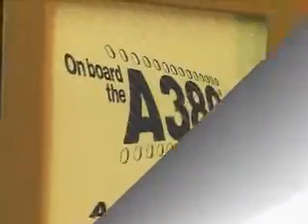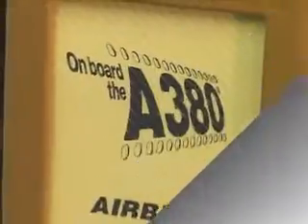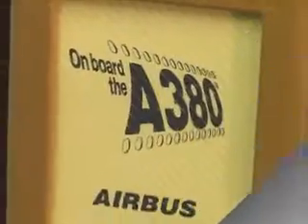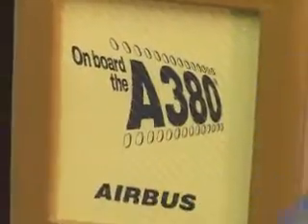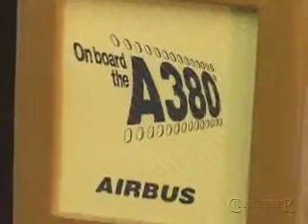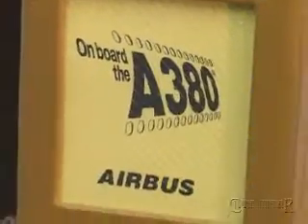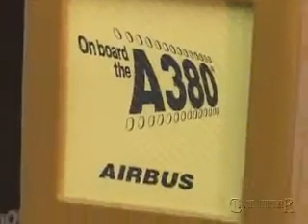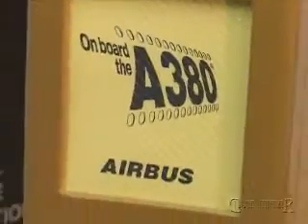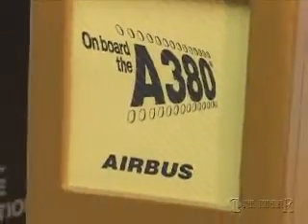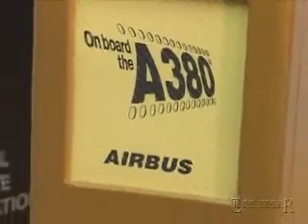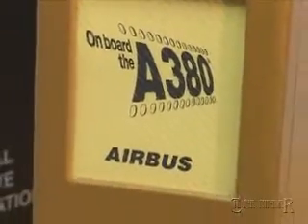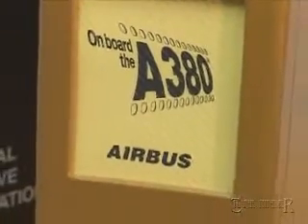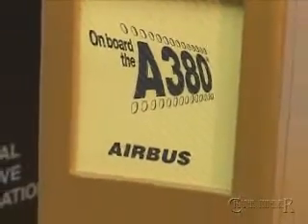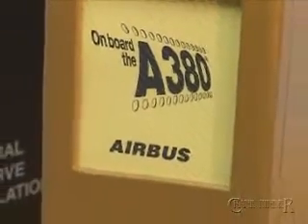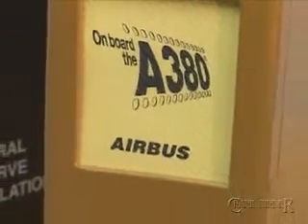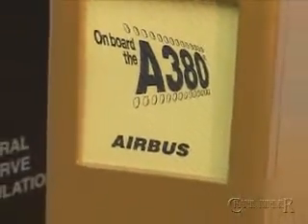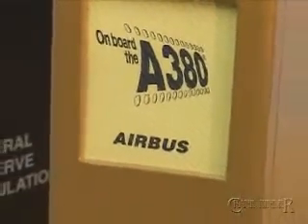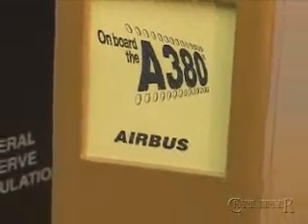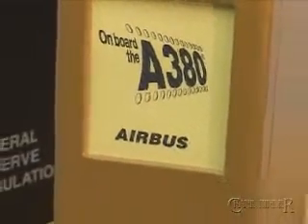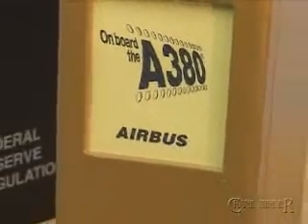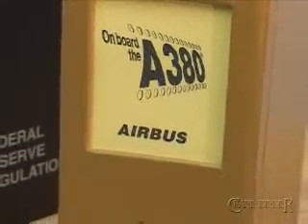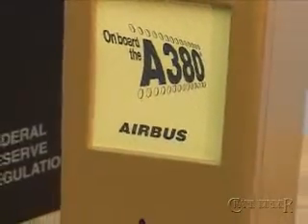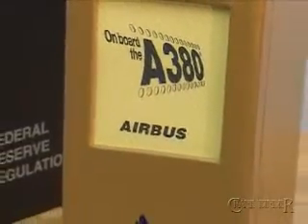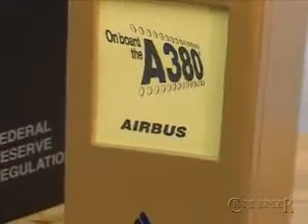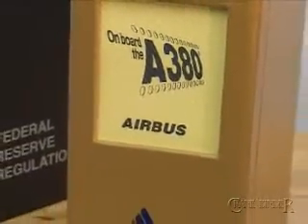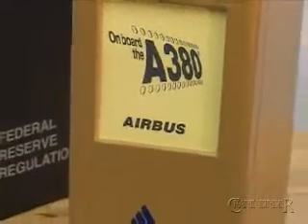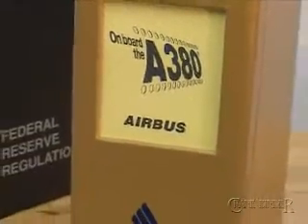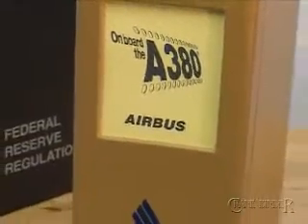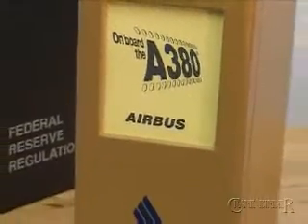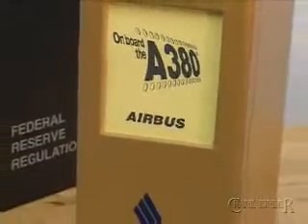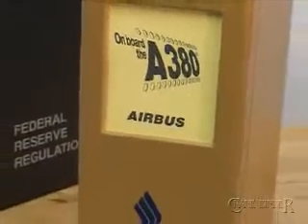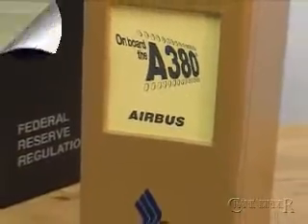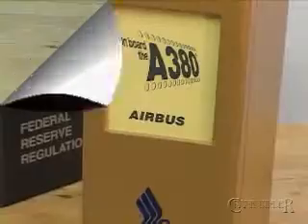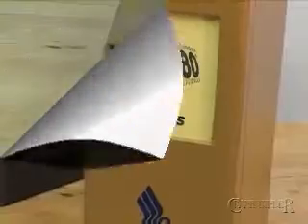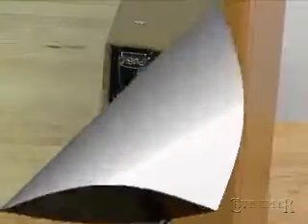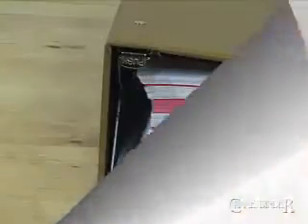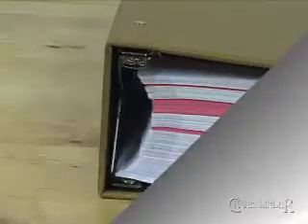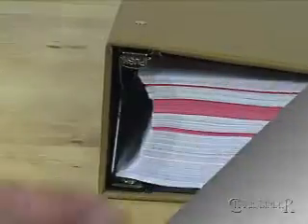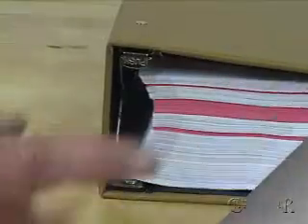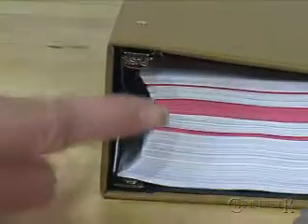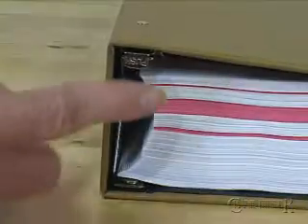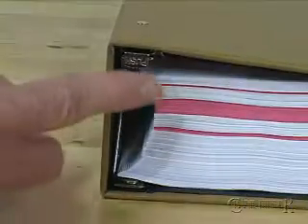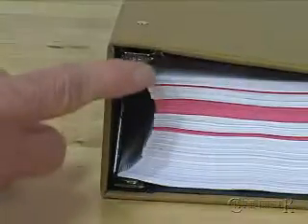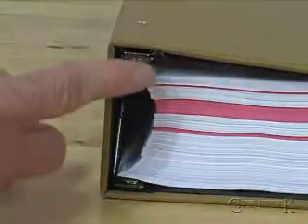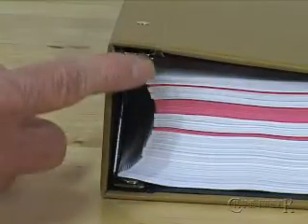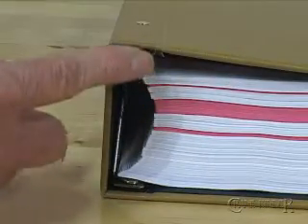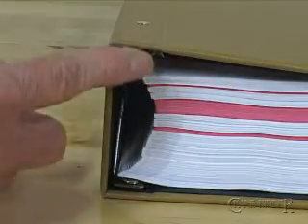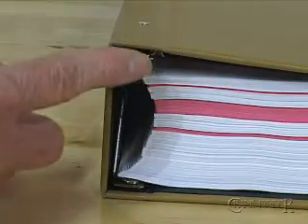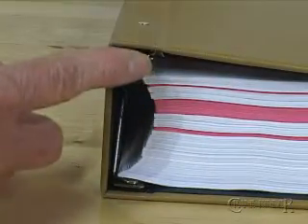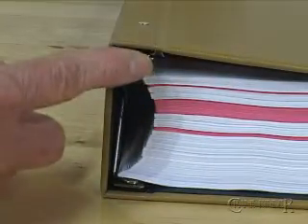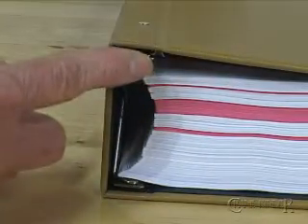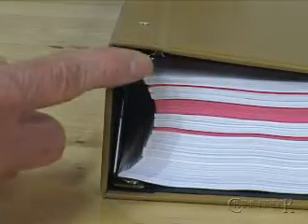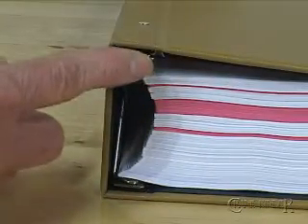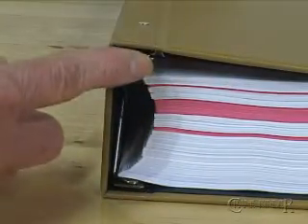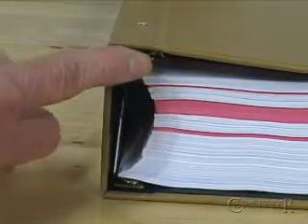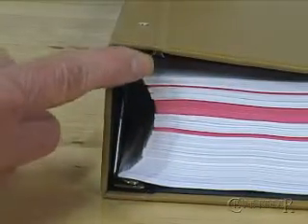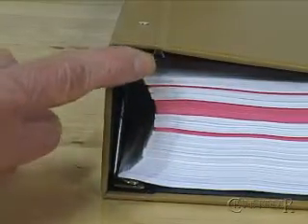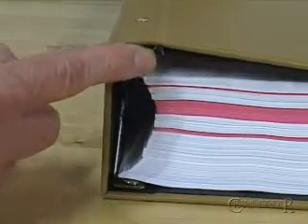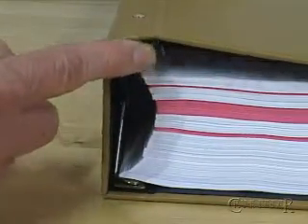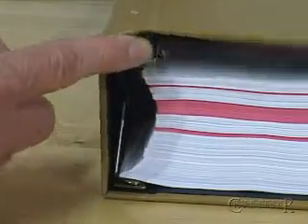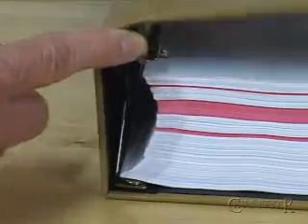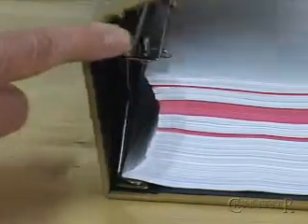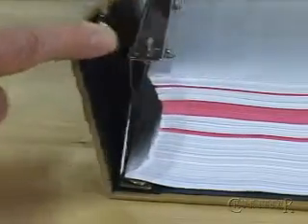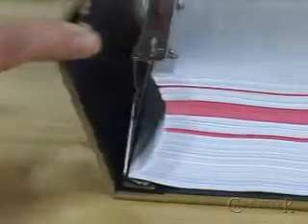Introducing possibly the most reliable ring binder ever. The ring binder finally enters the push button age.